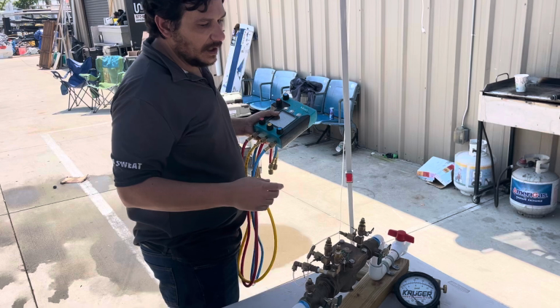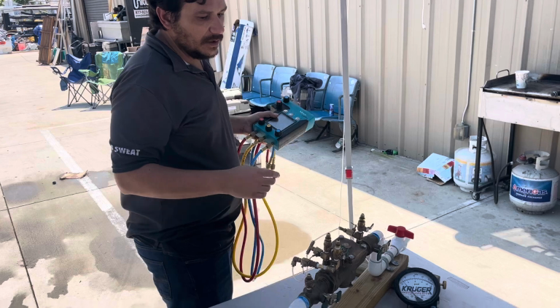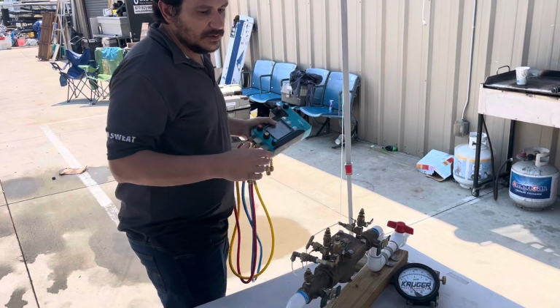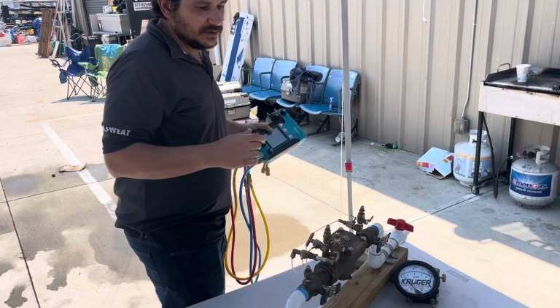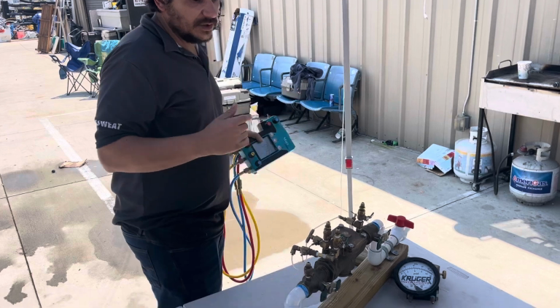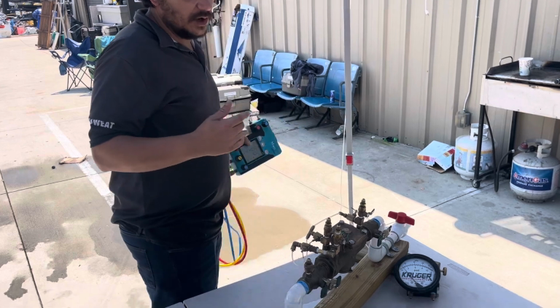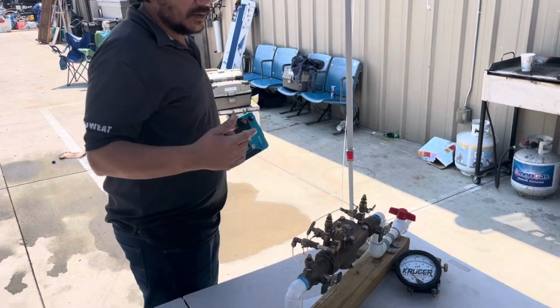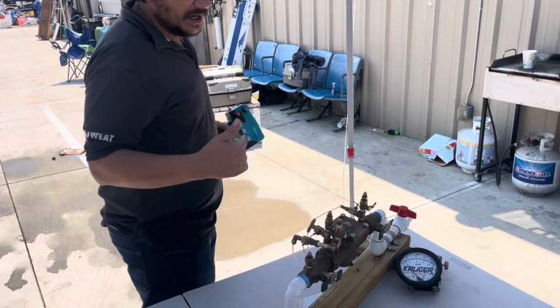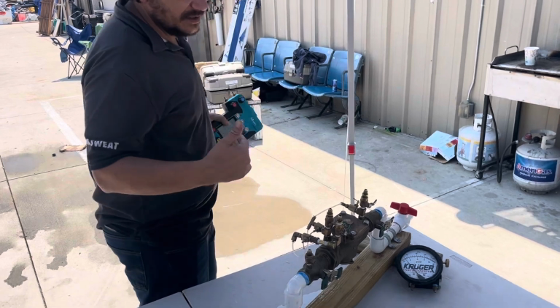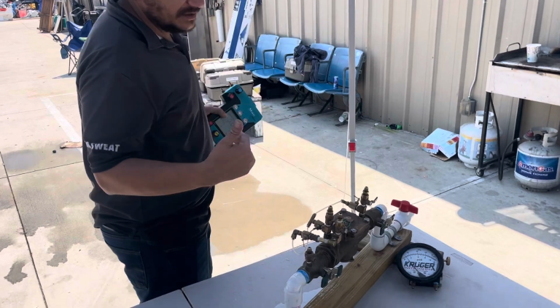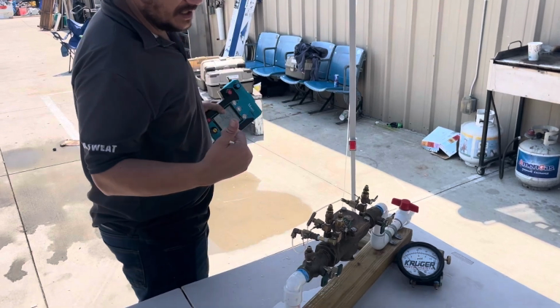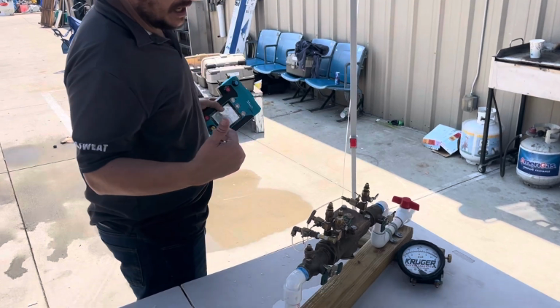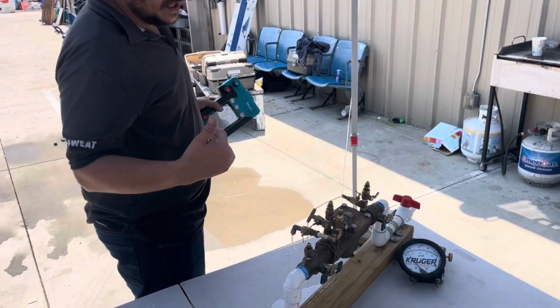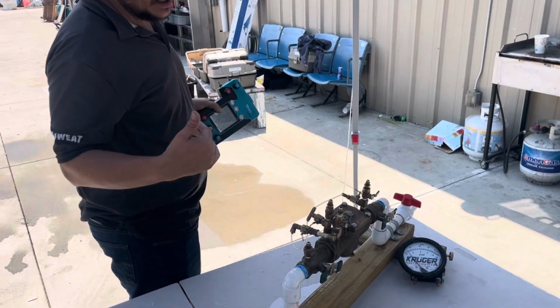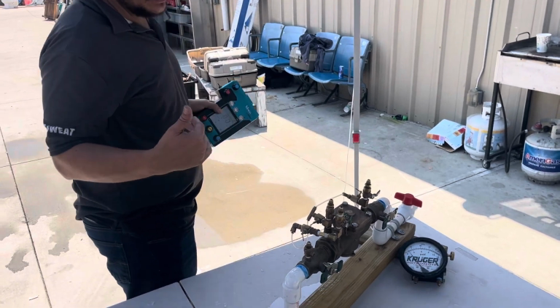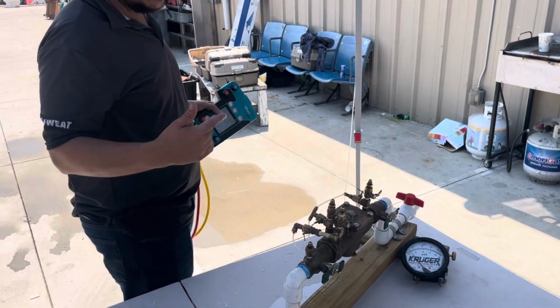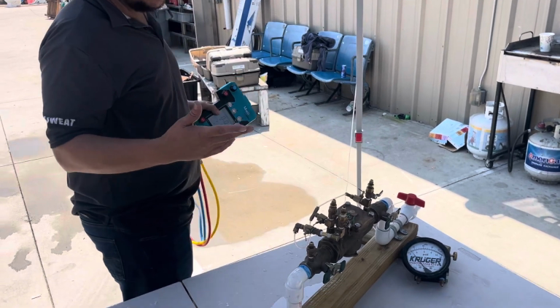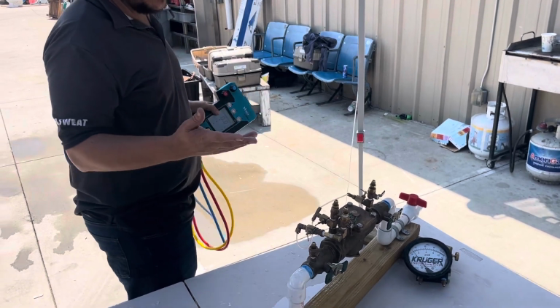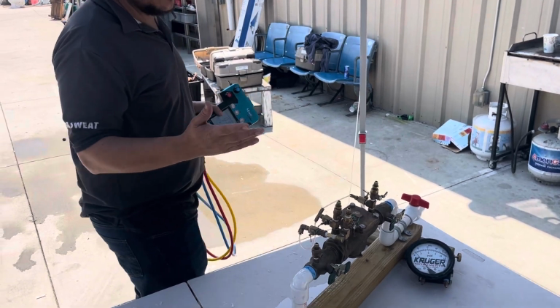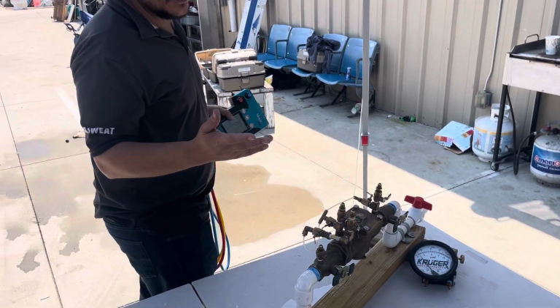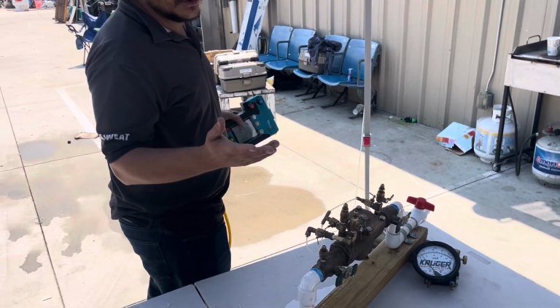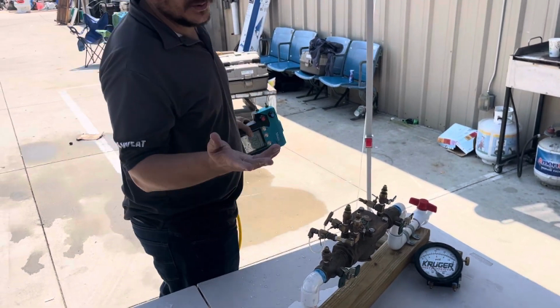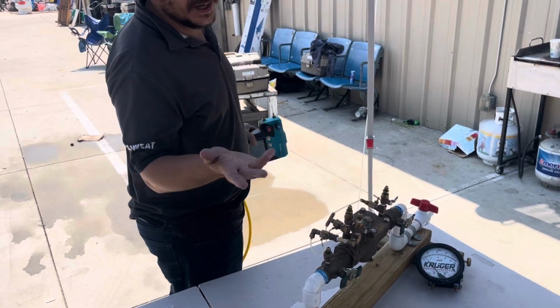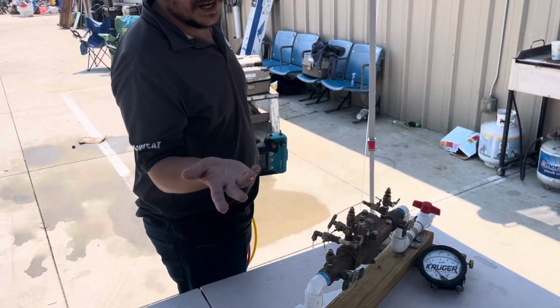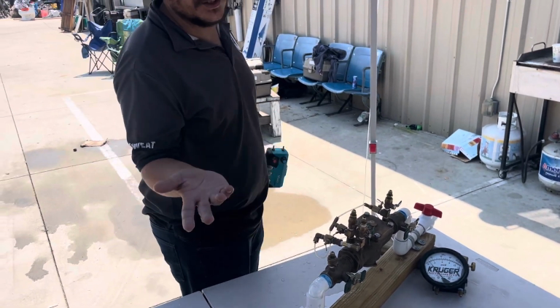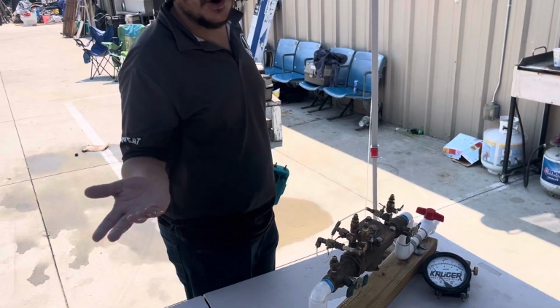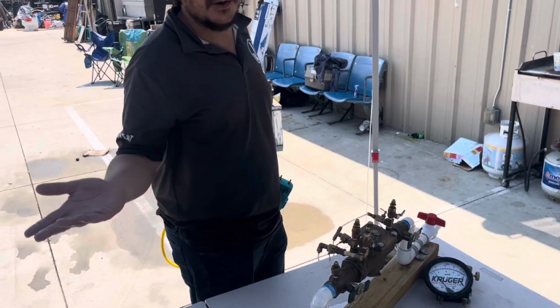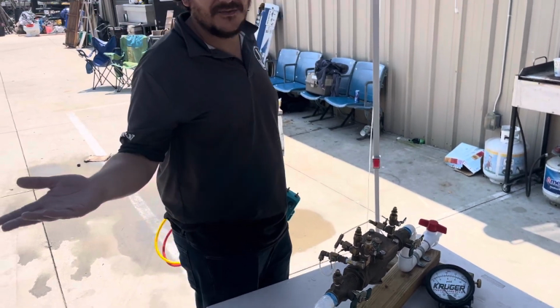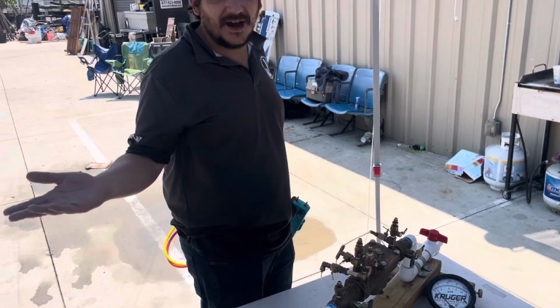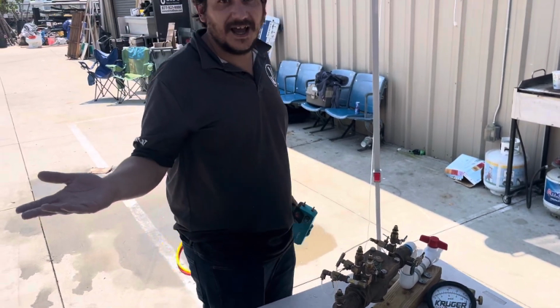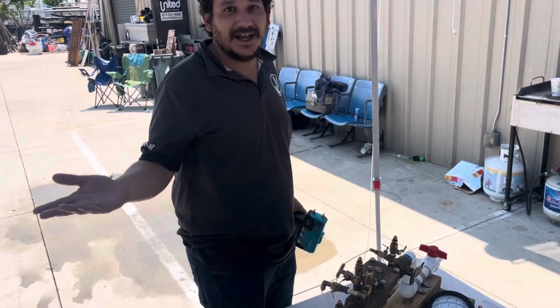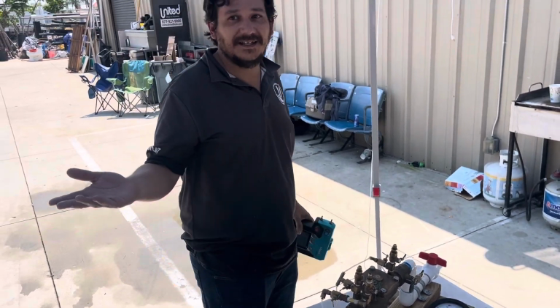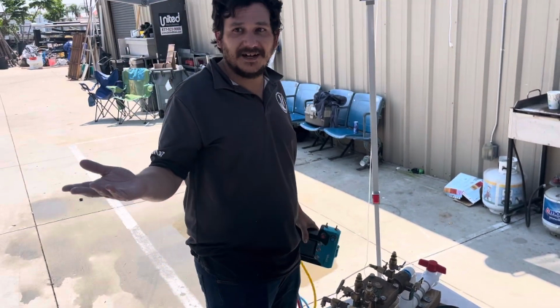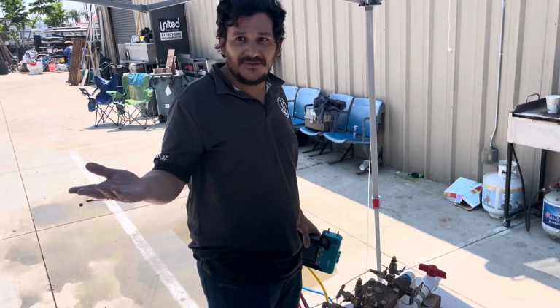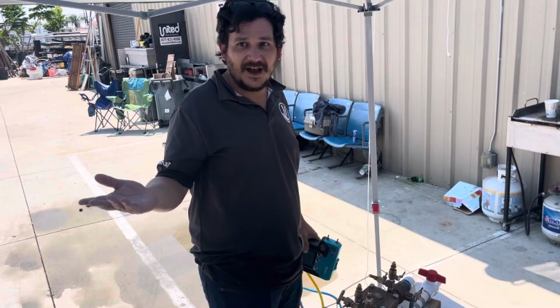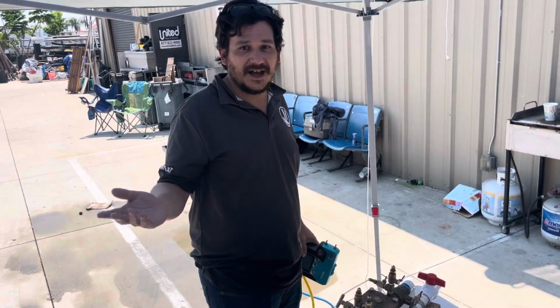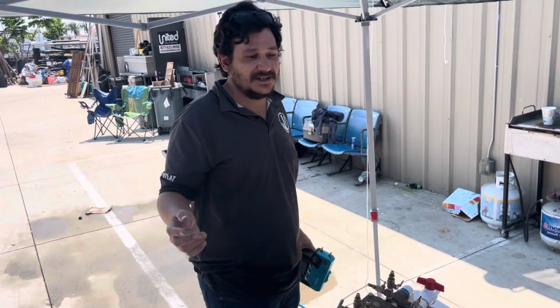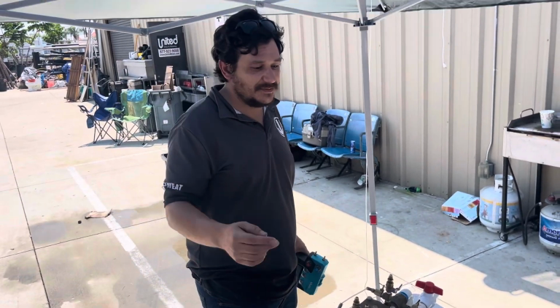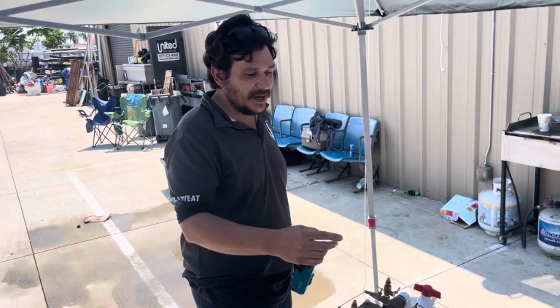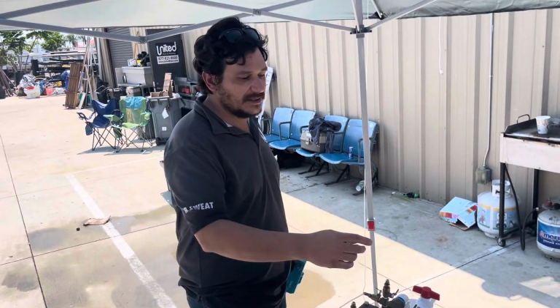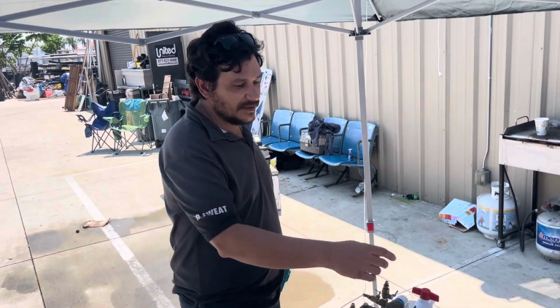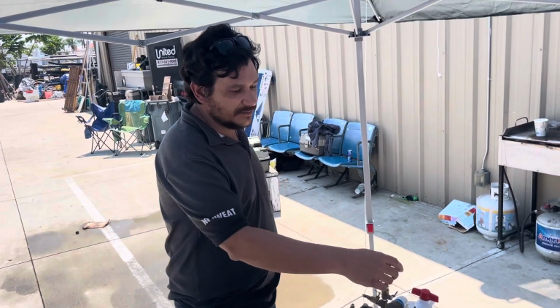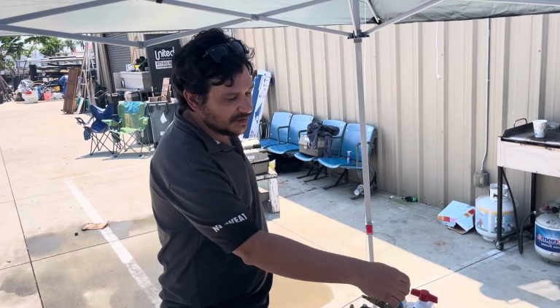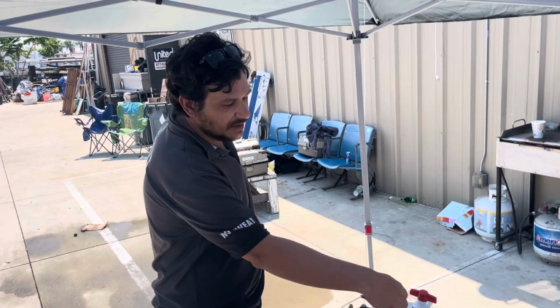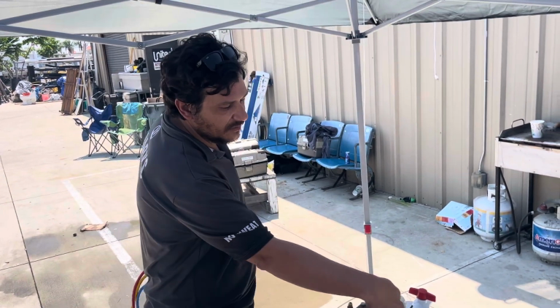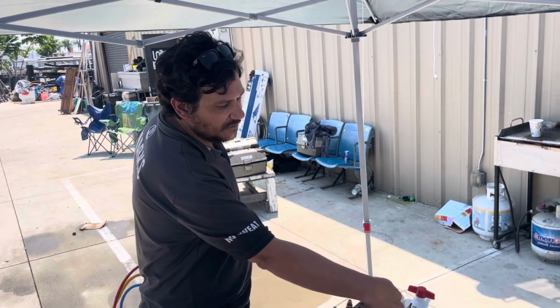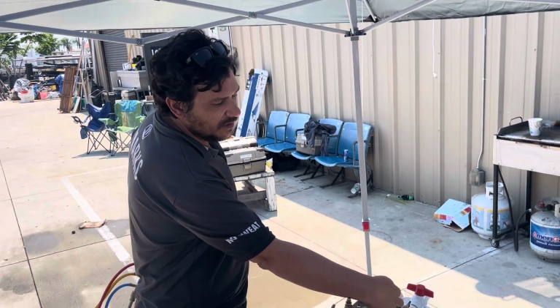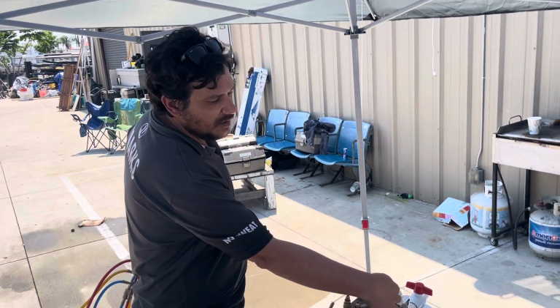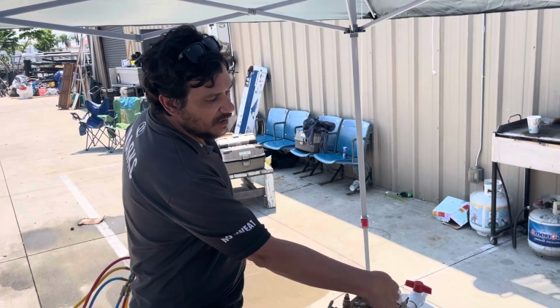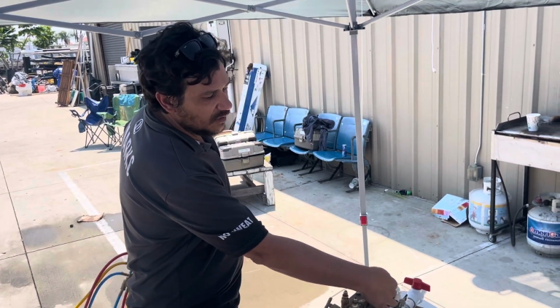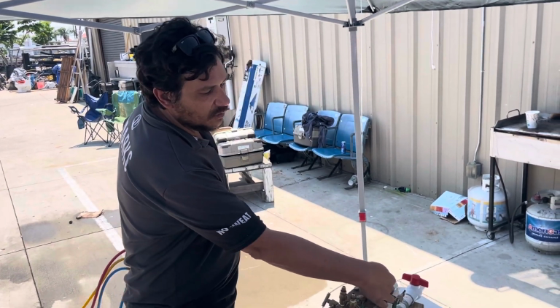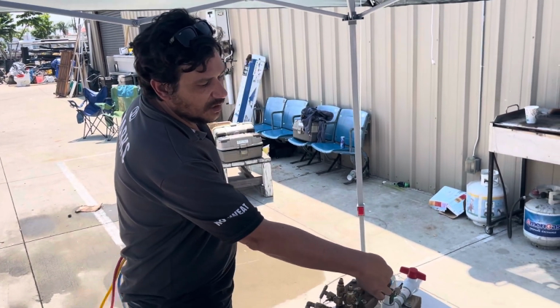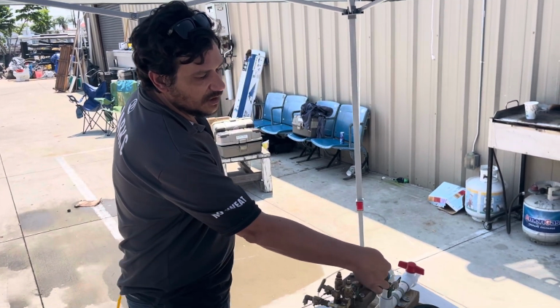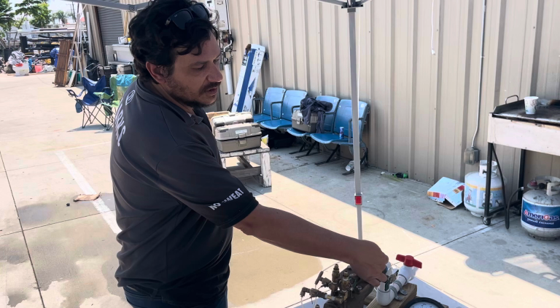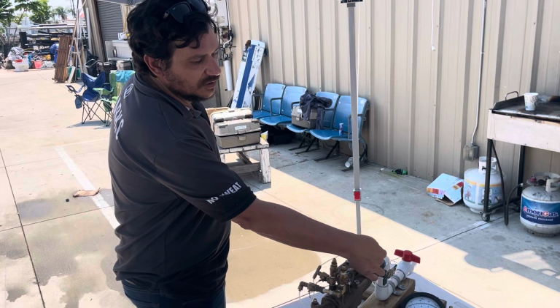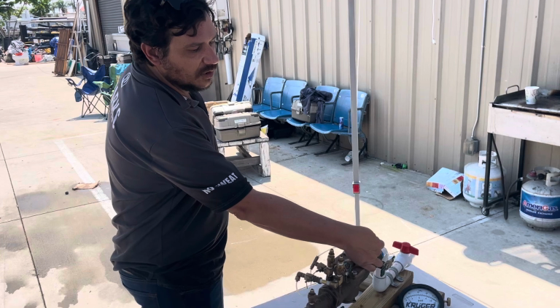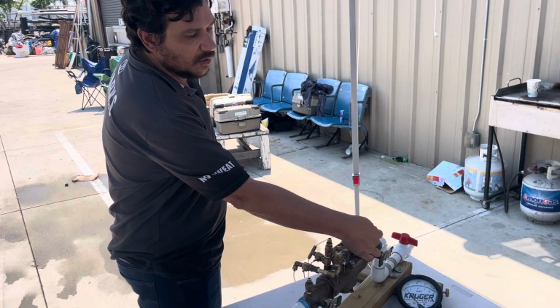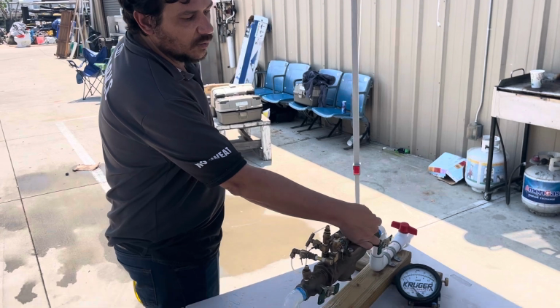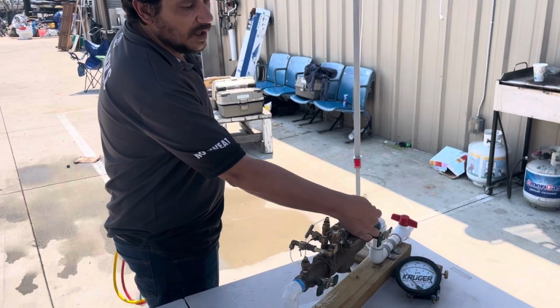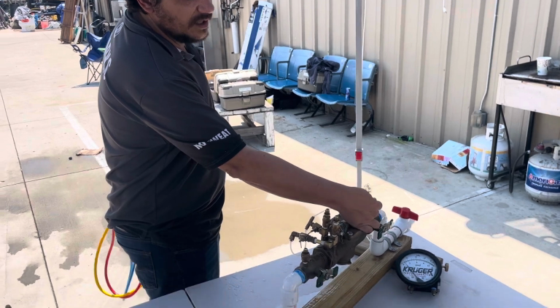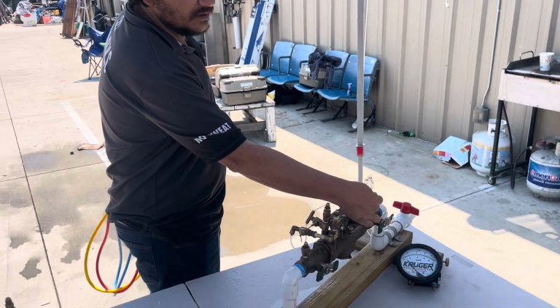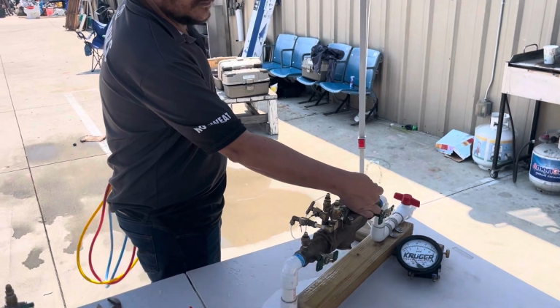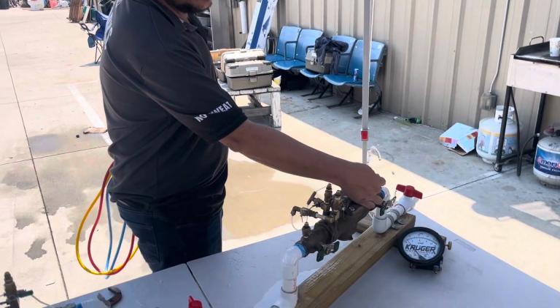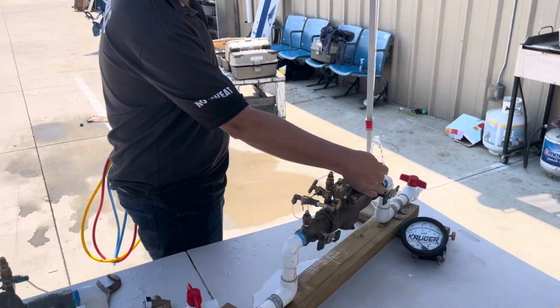First, we have to notify, identify, inspect and observe, and we're going to do a running flush.